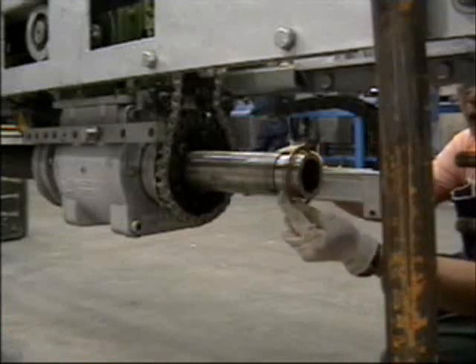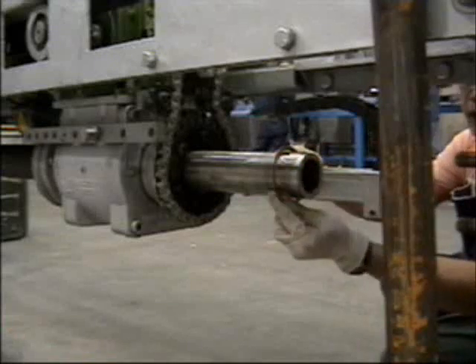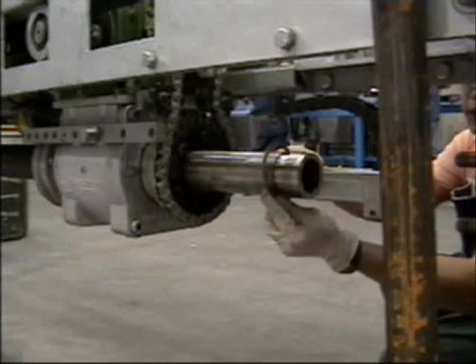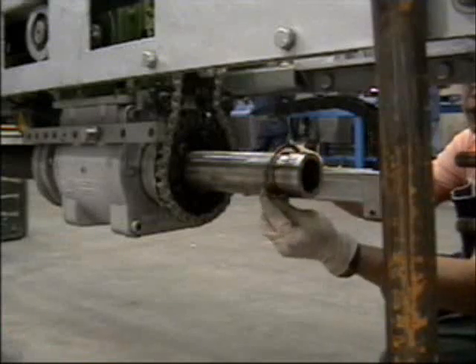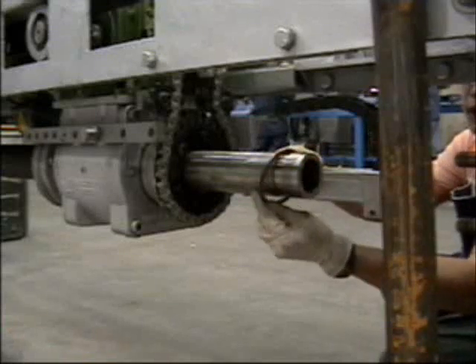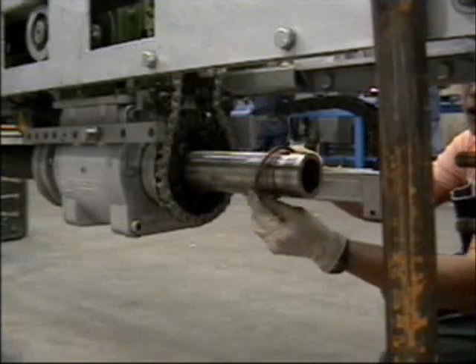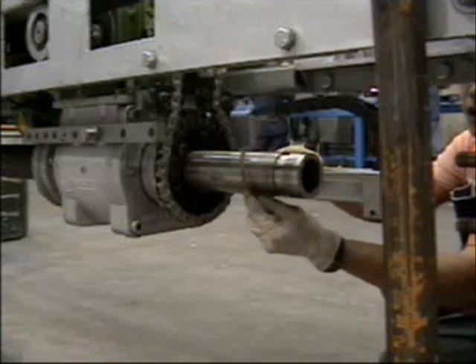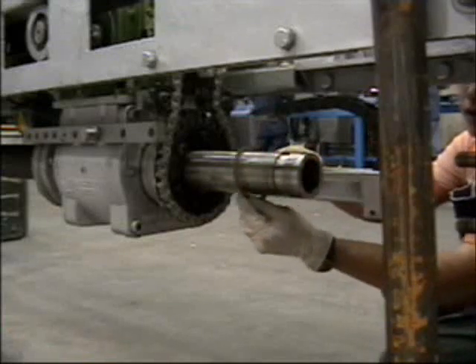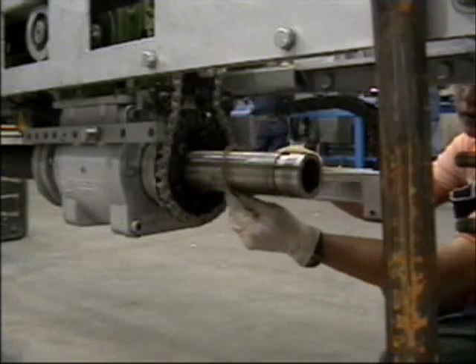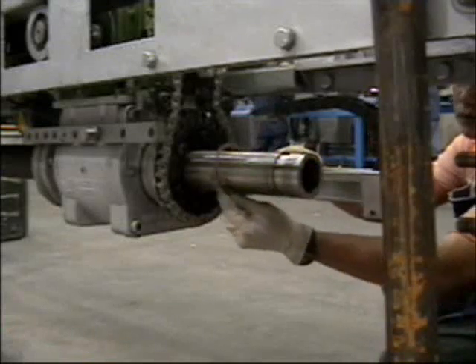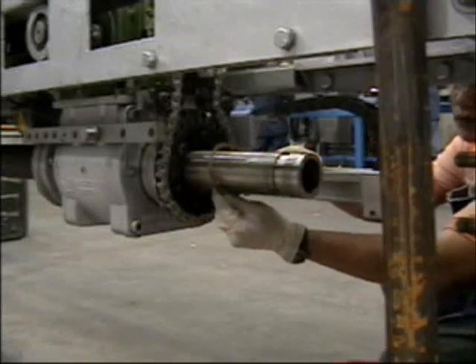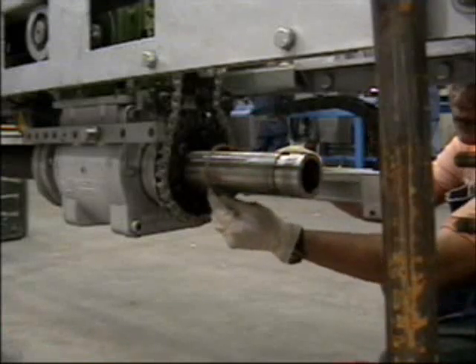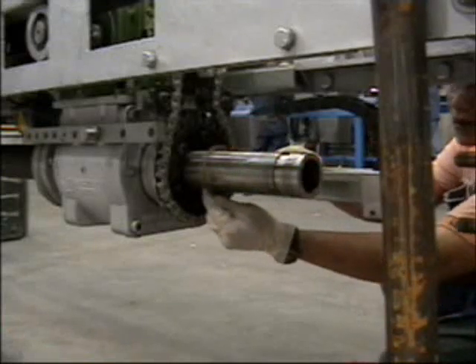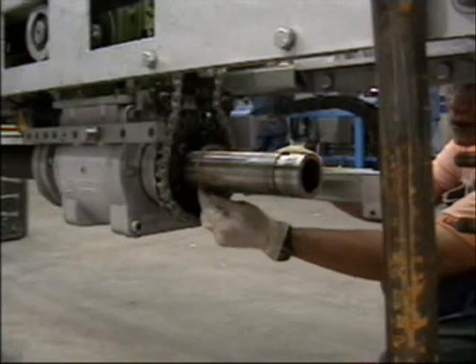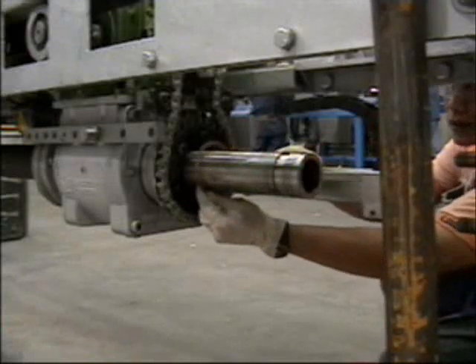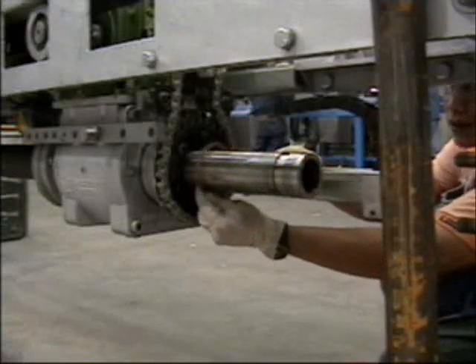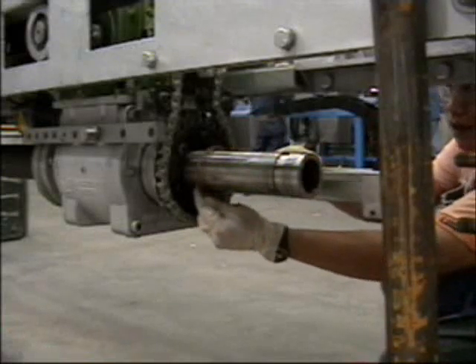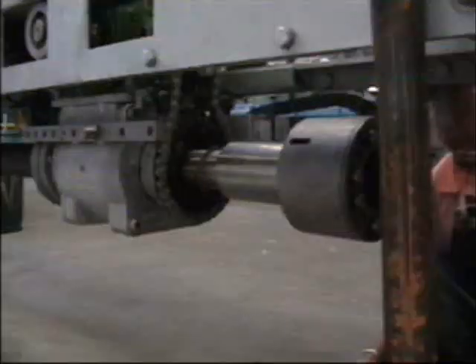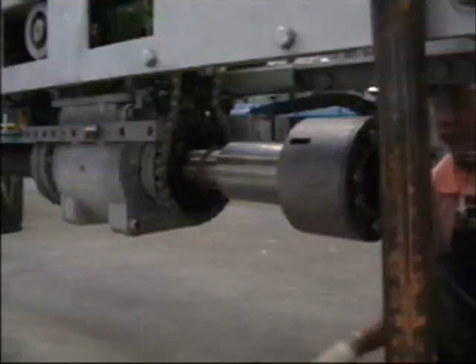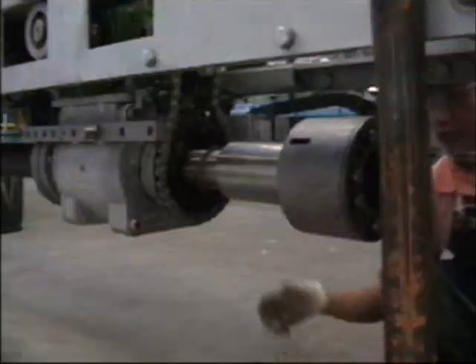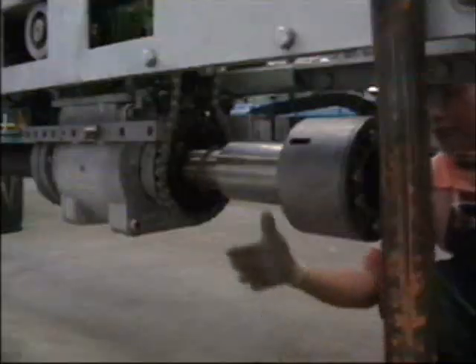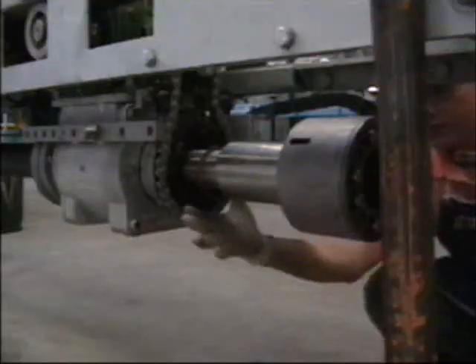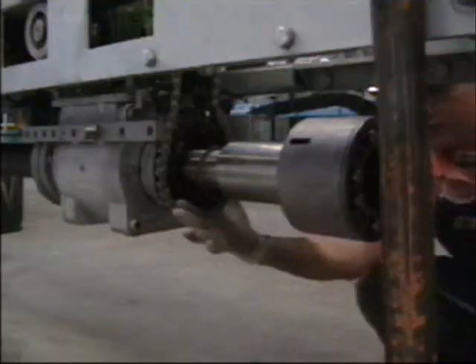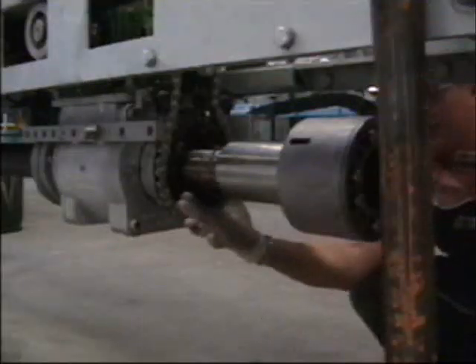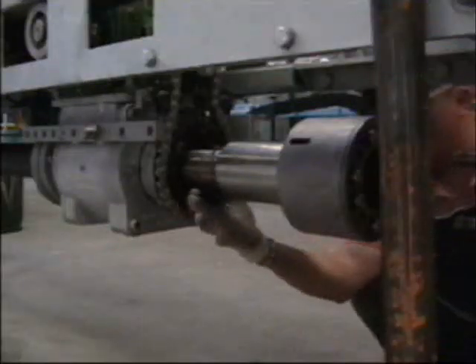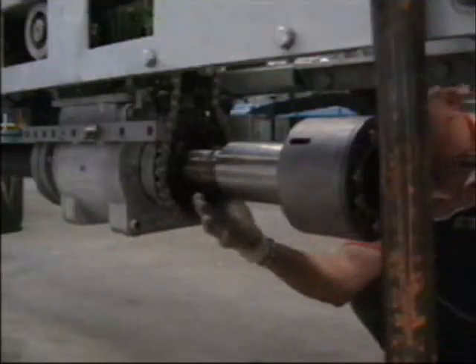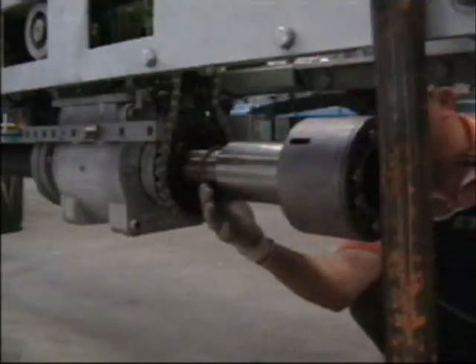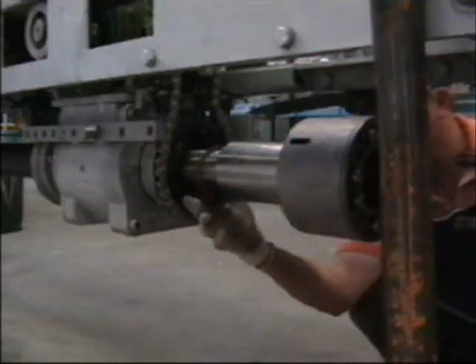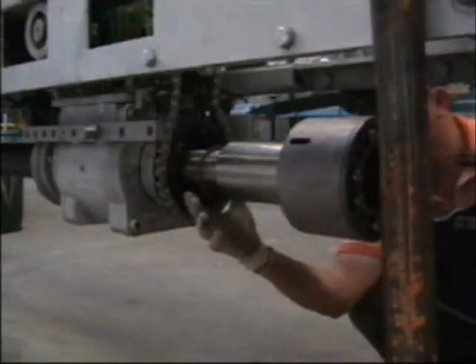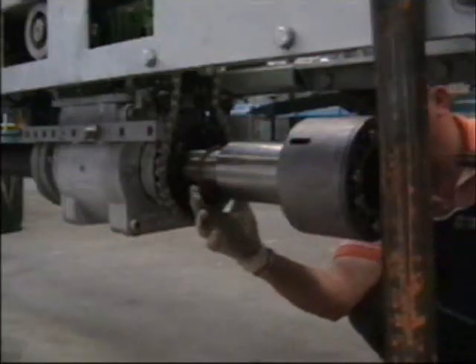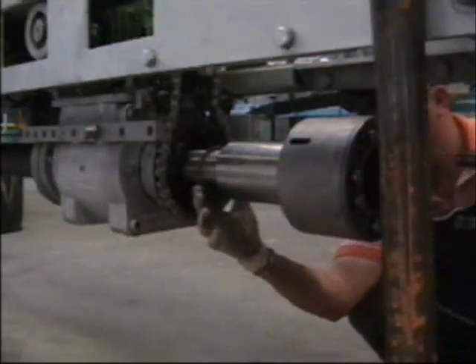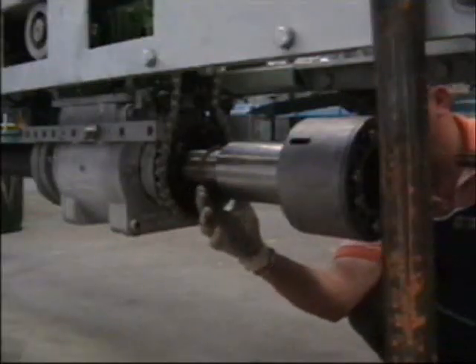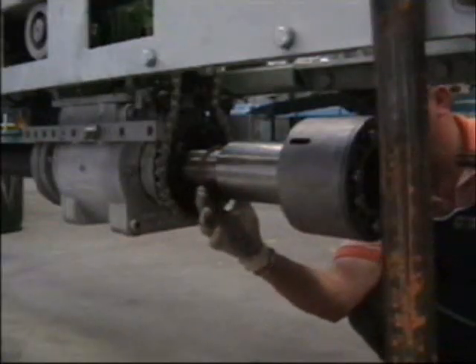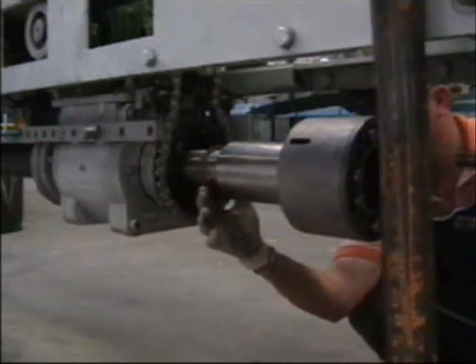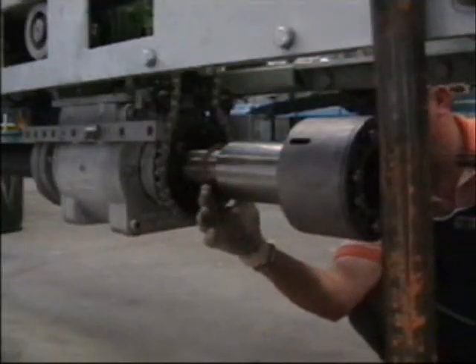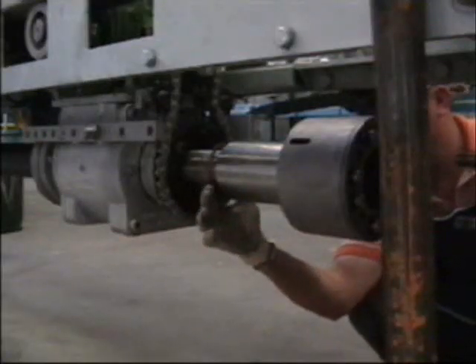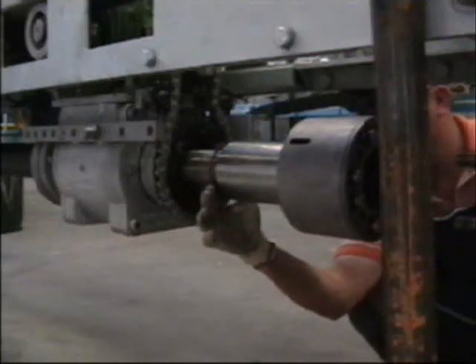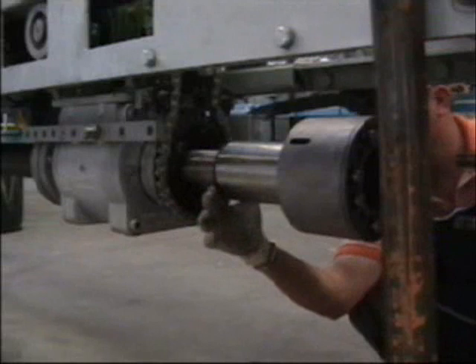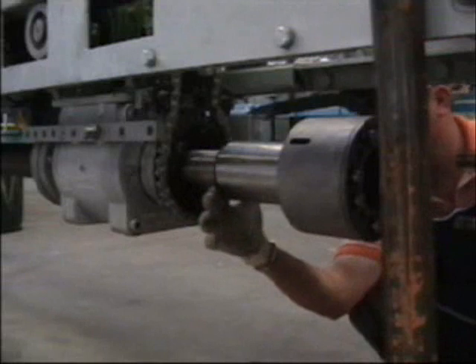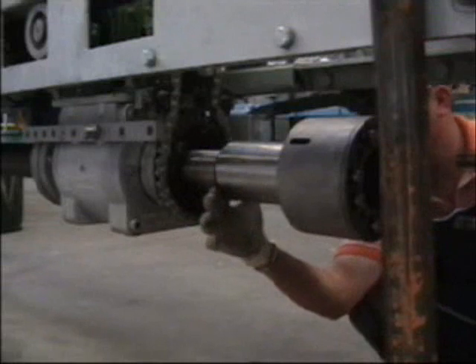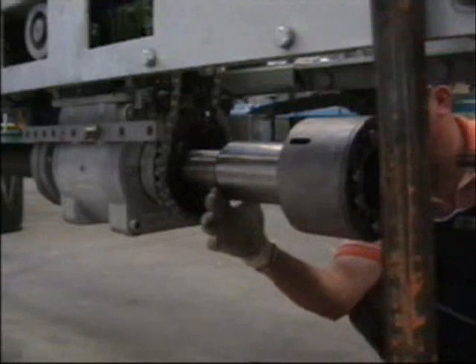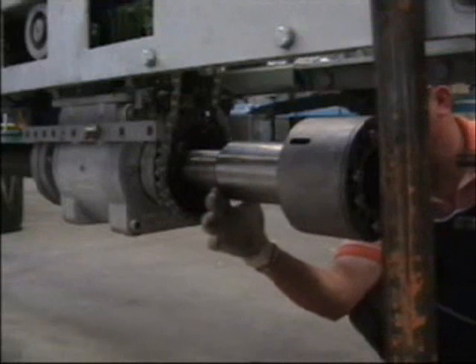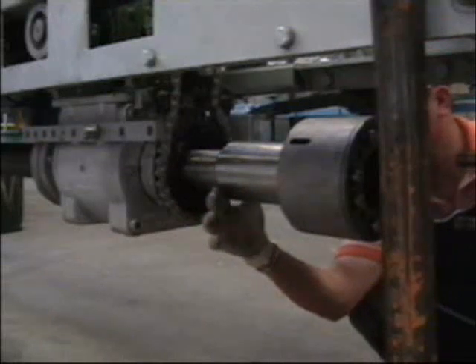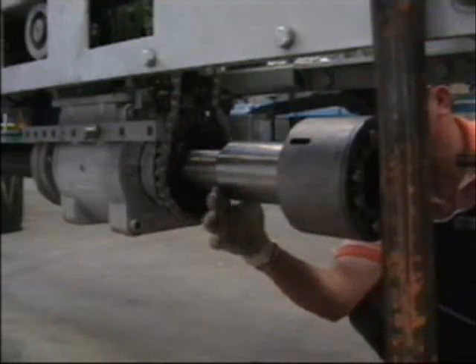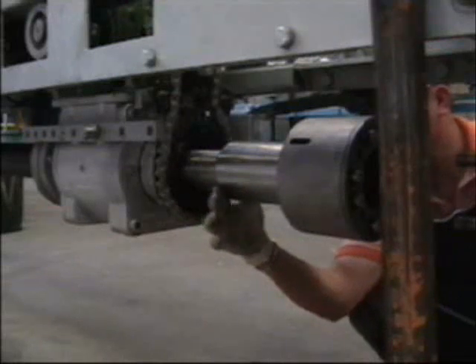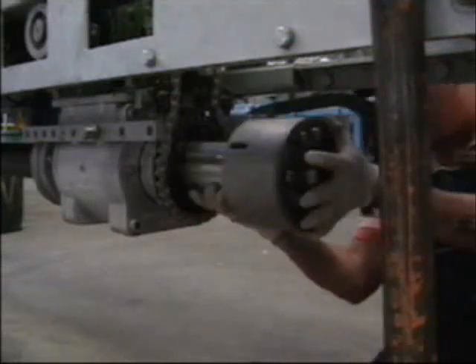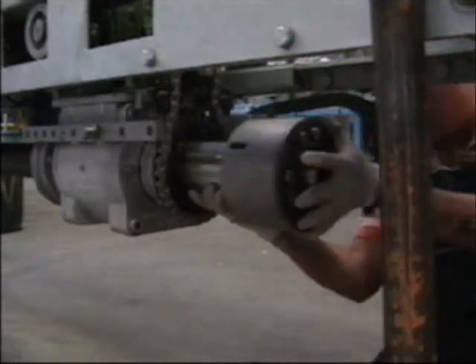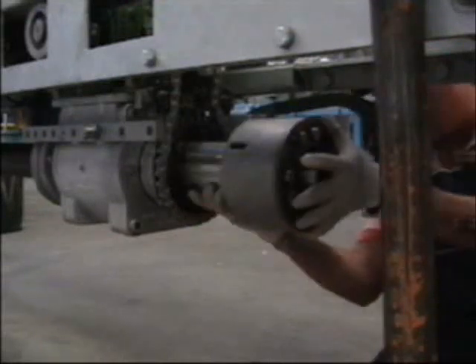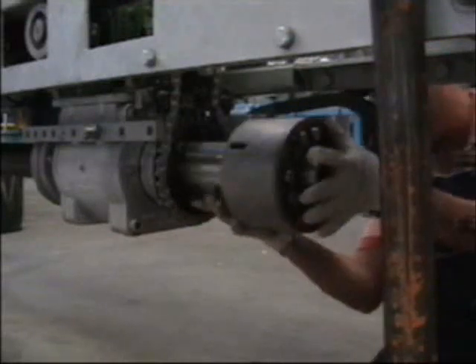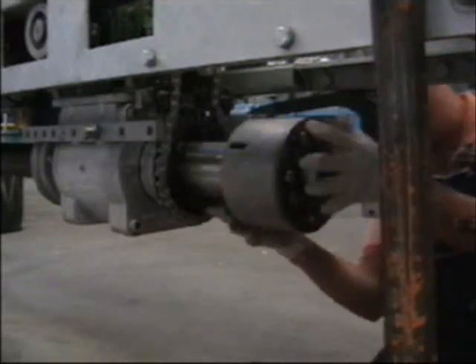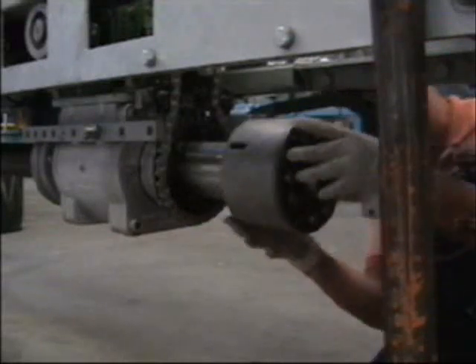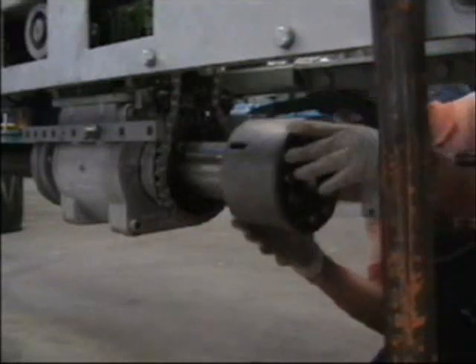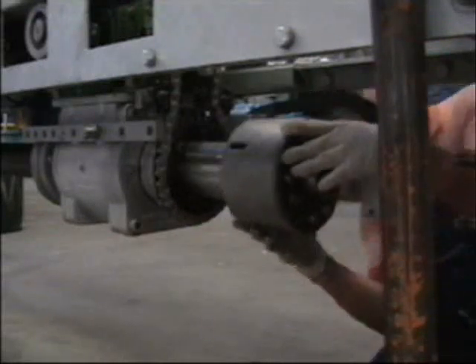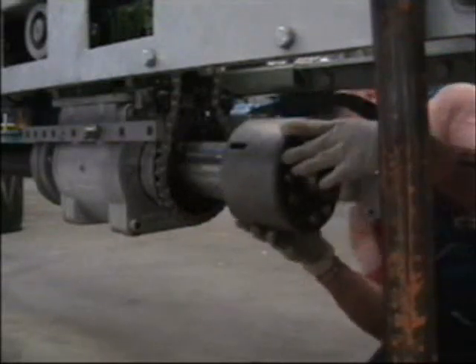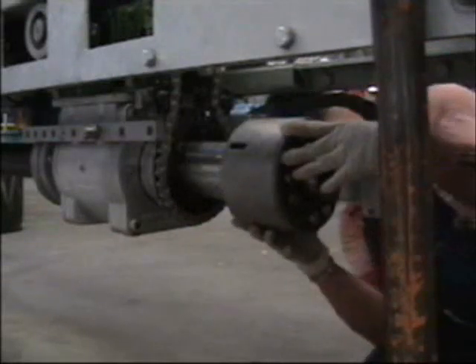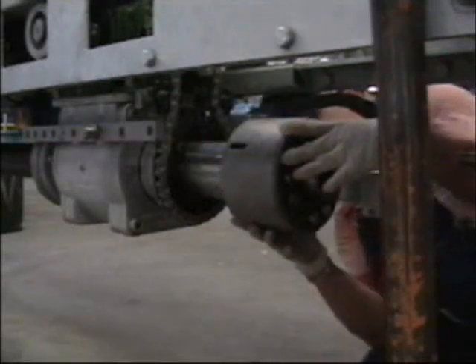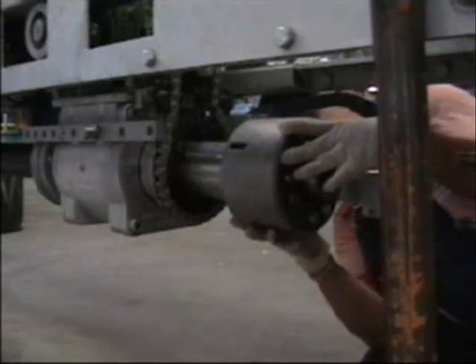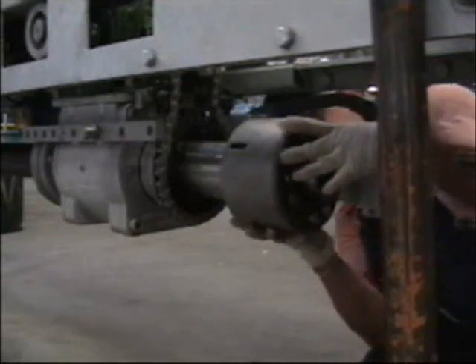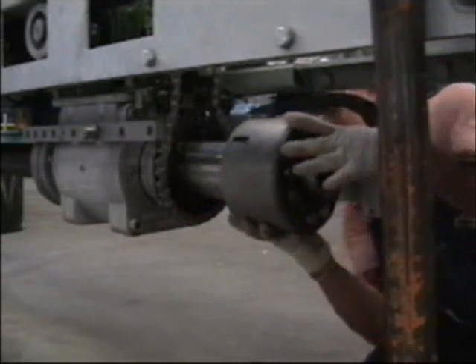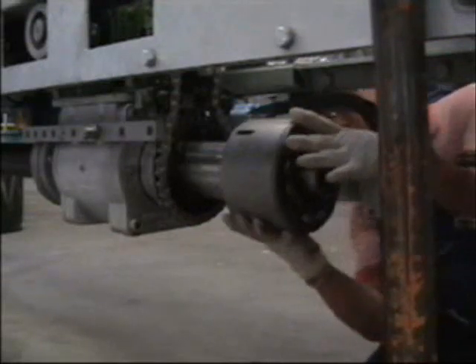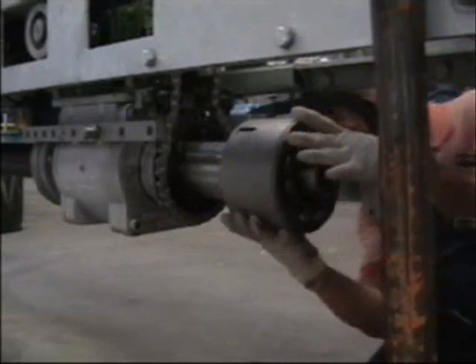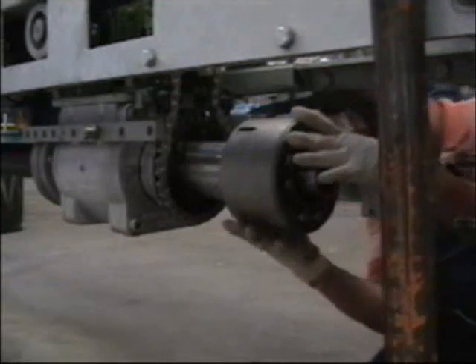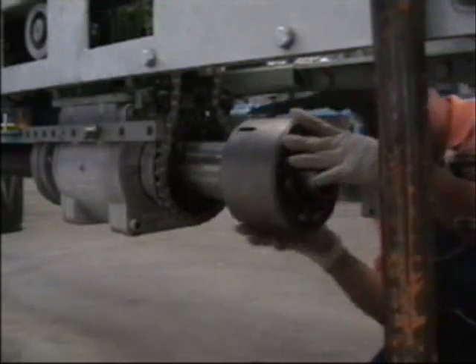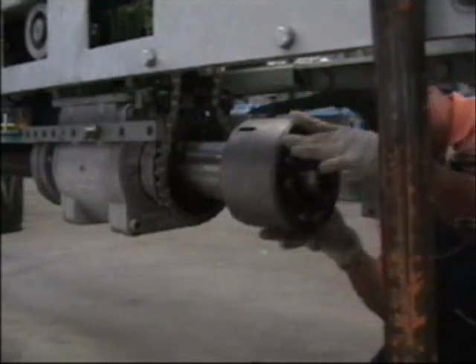Slide the spindle gasket onto the feed tube, followed by the seal pack. Slide the seal pack into the spindle.